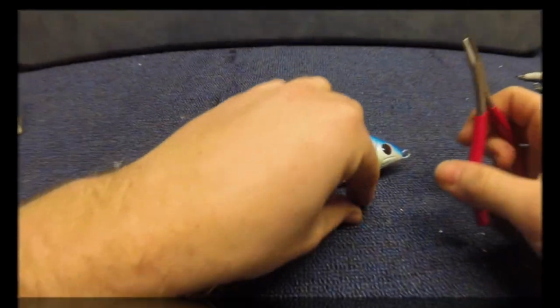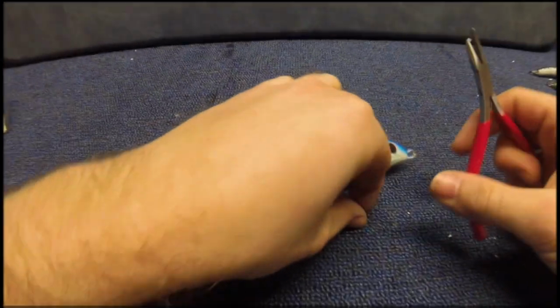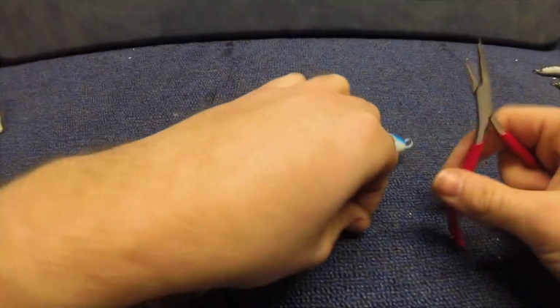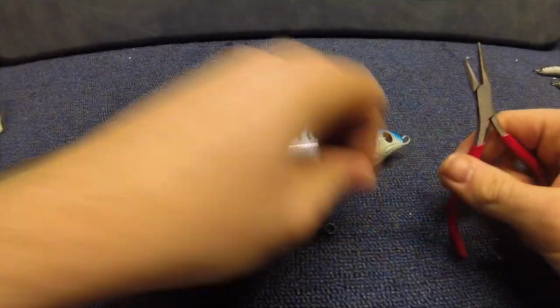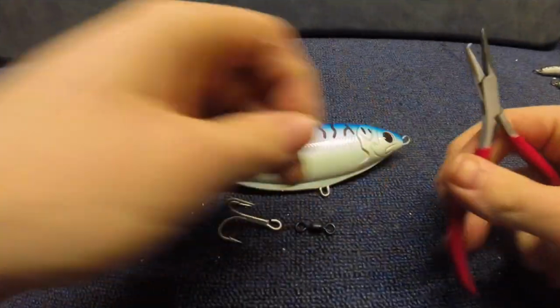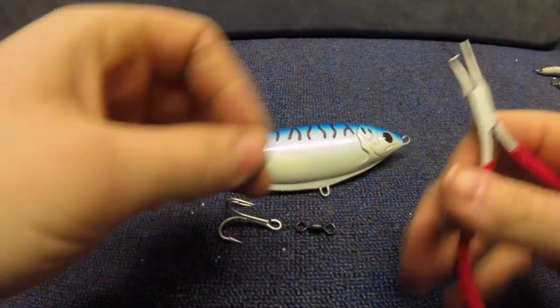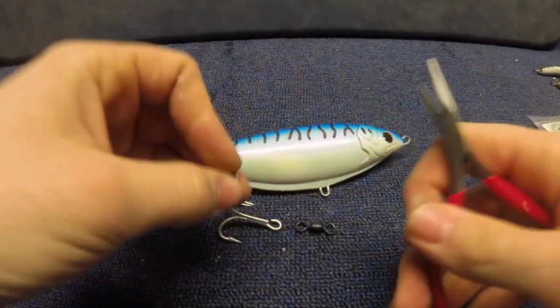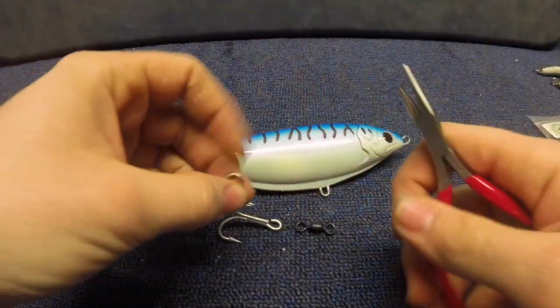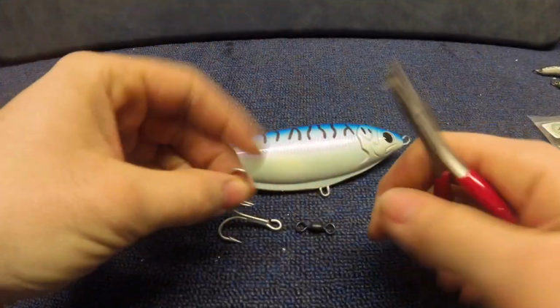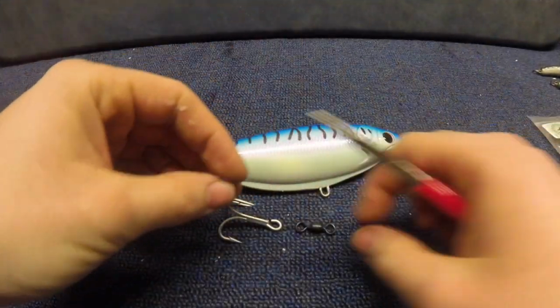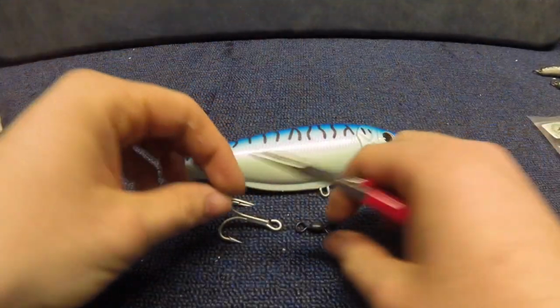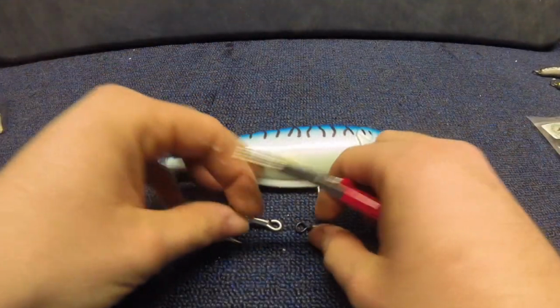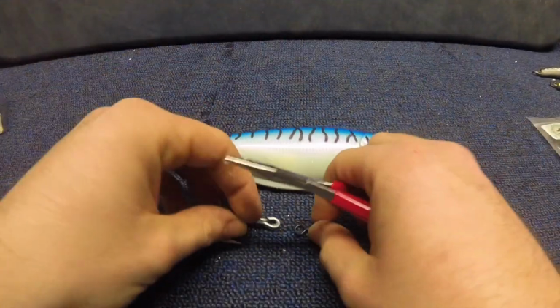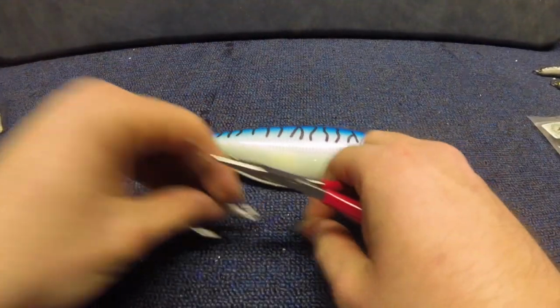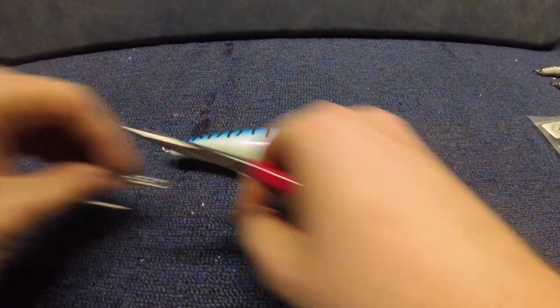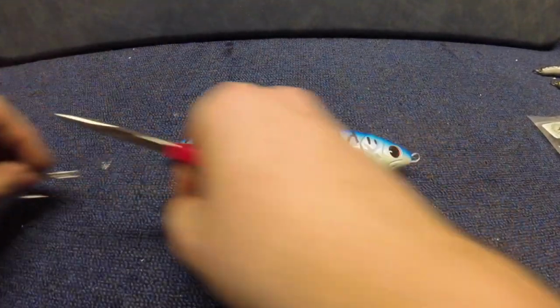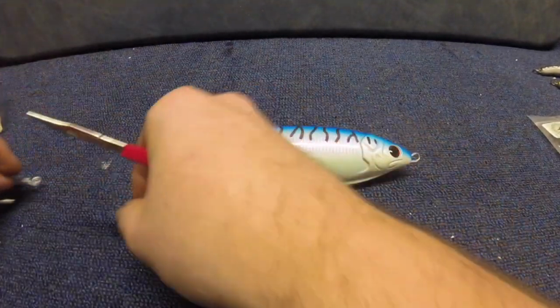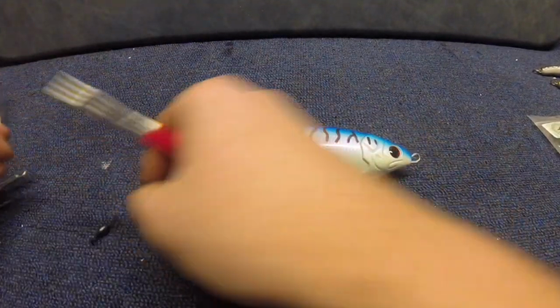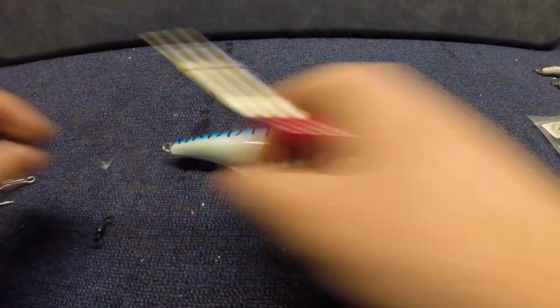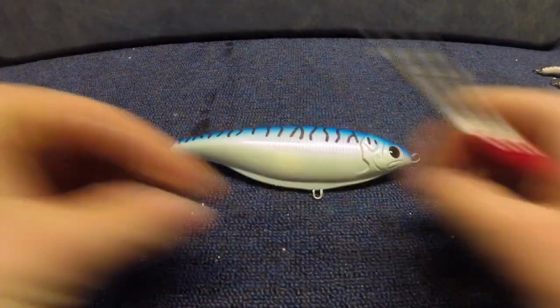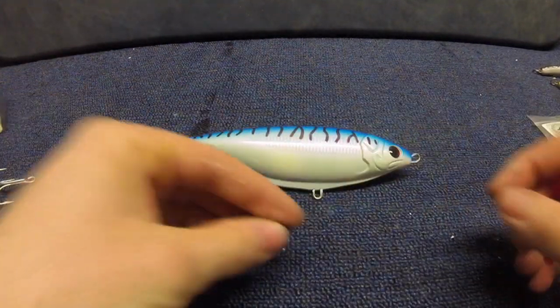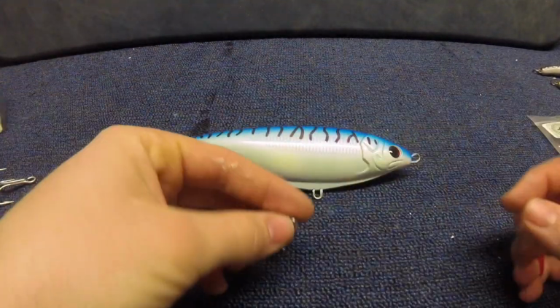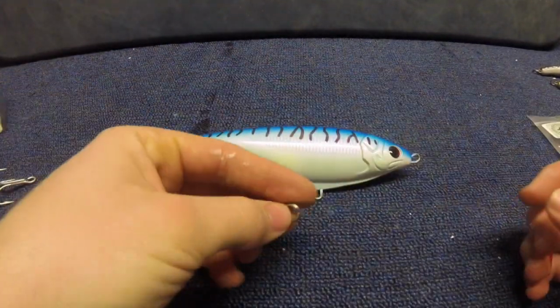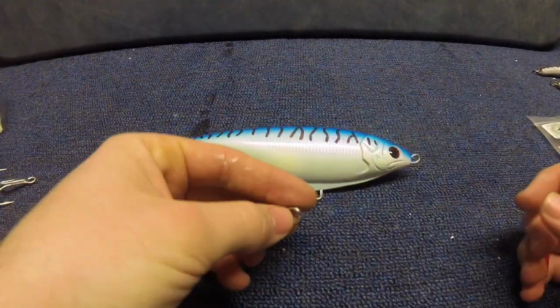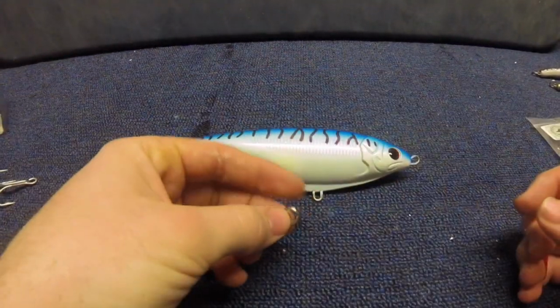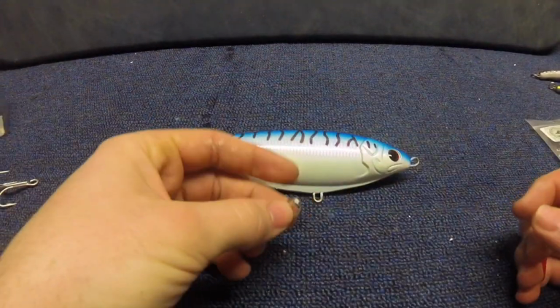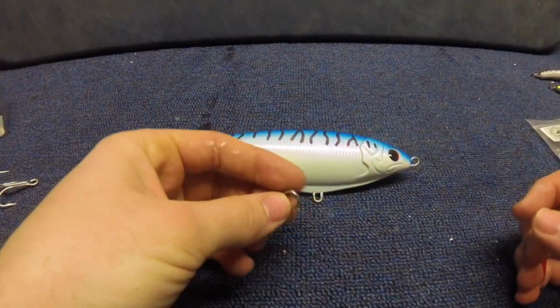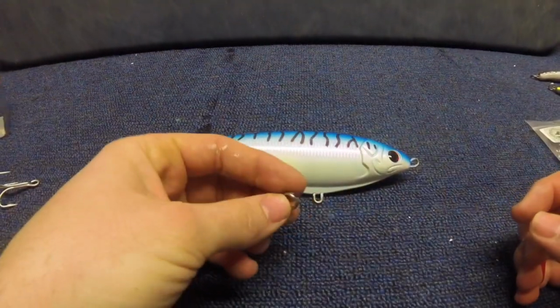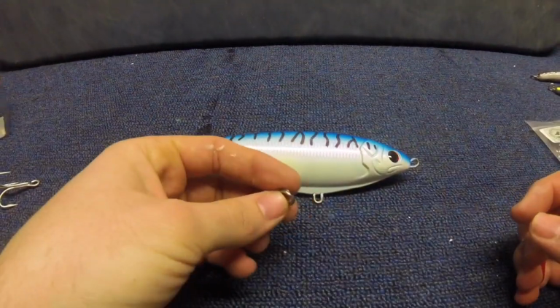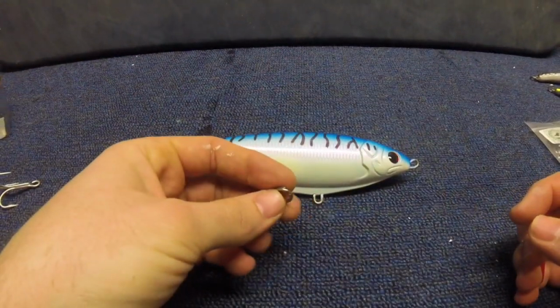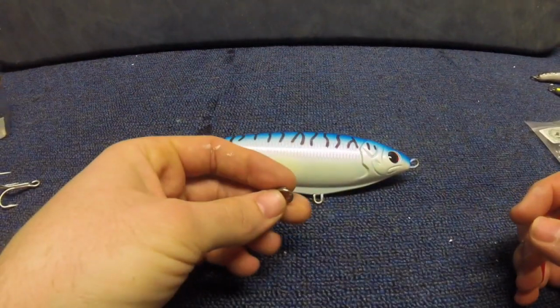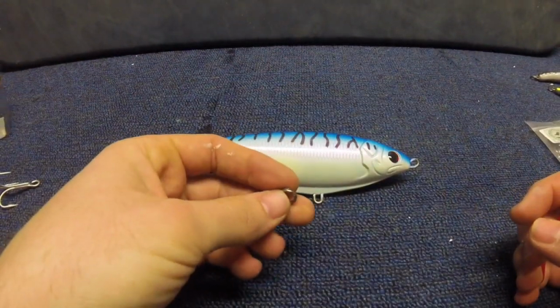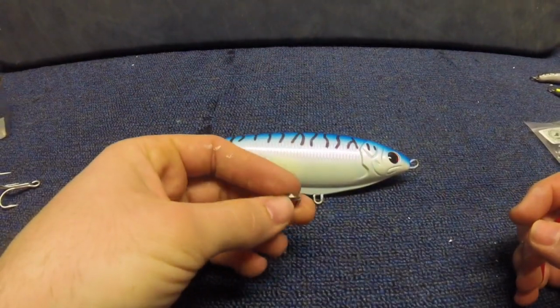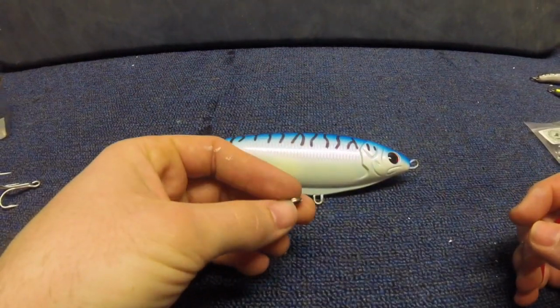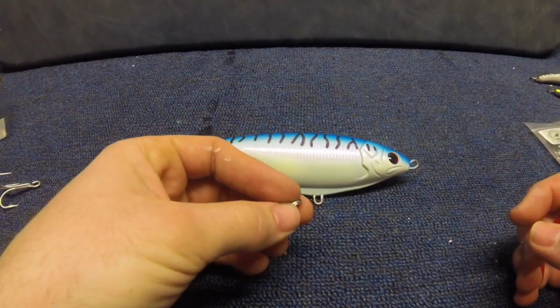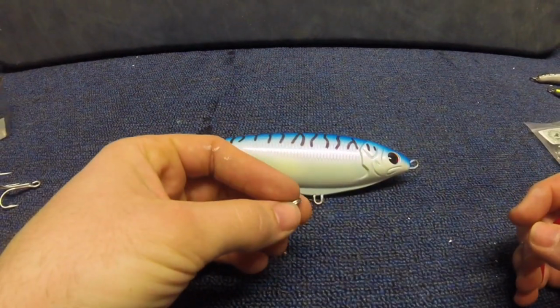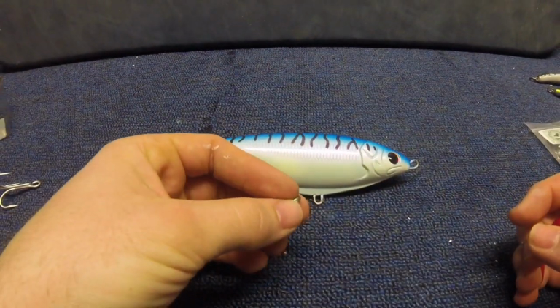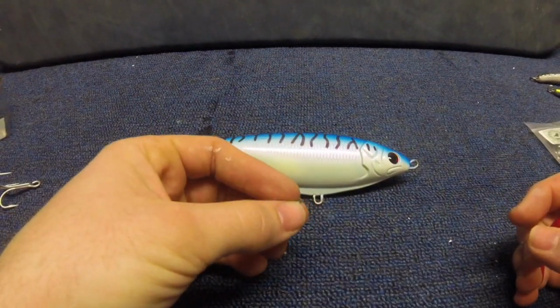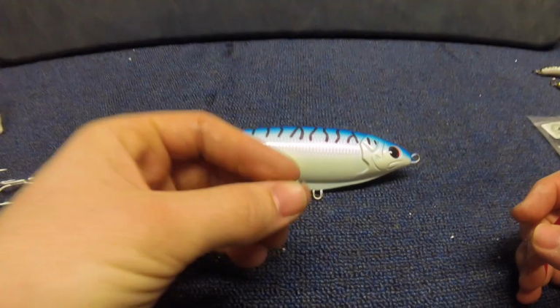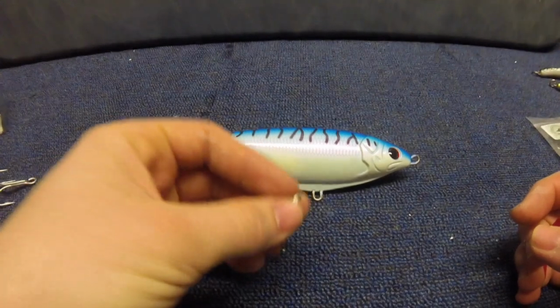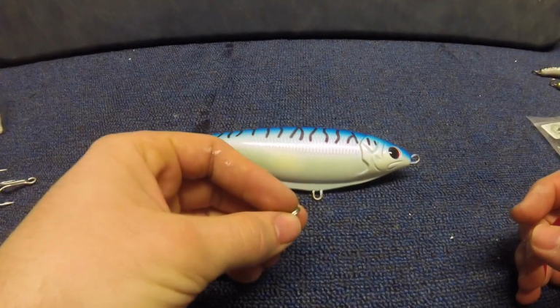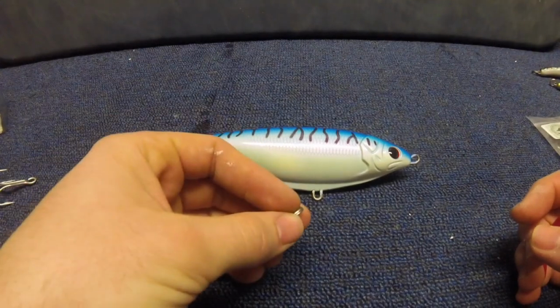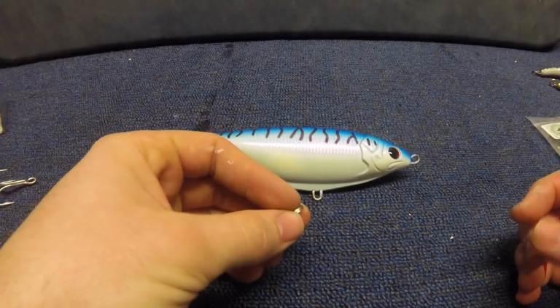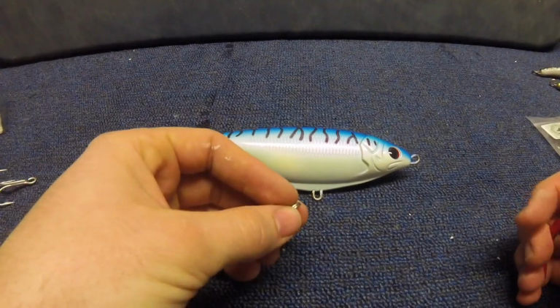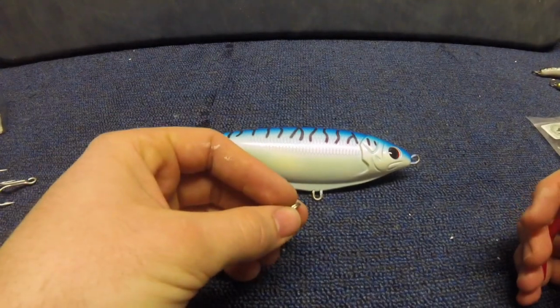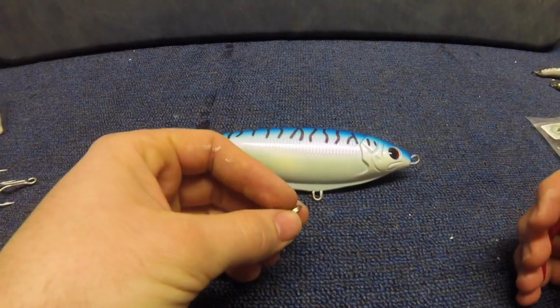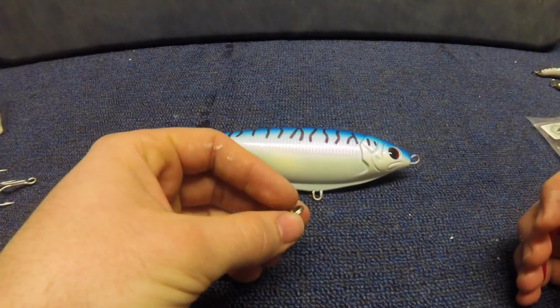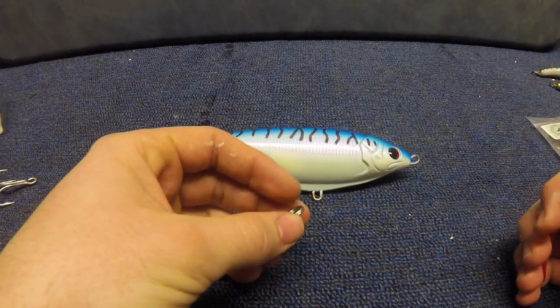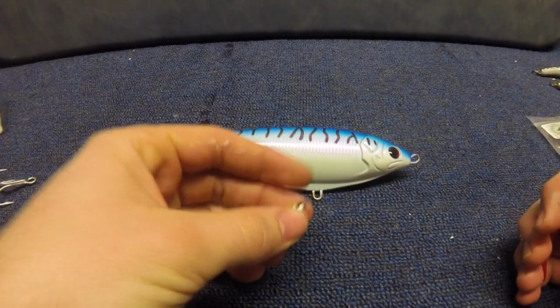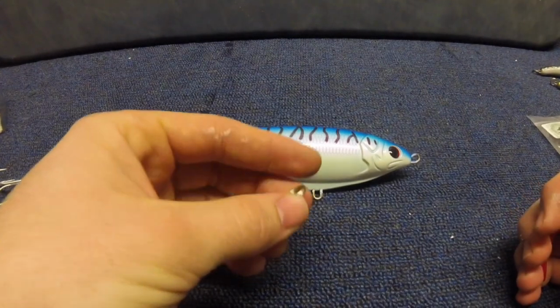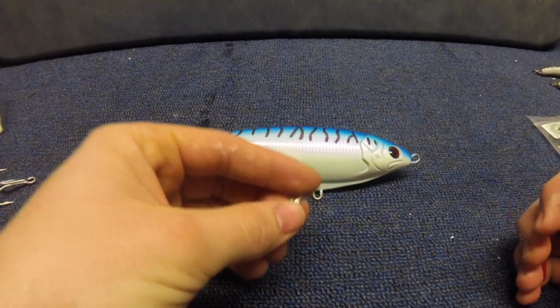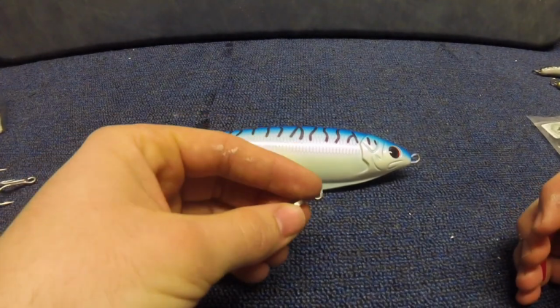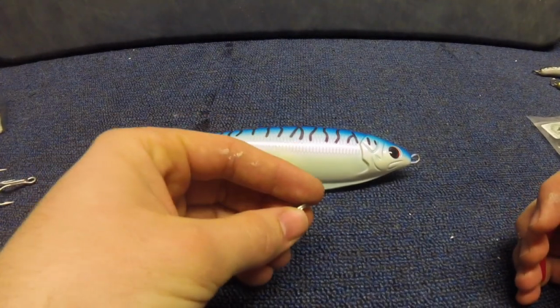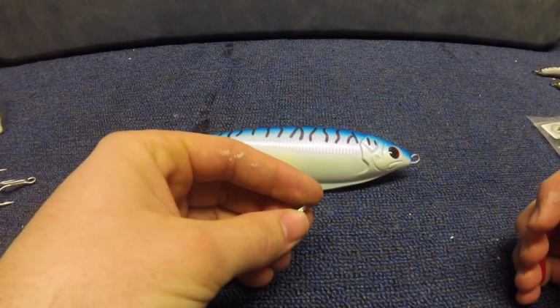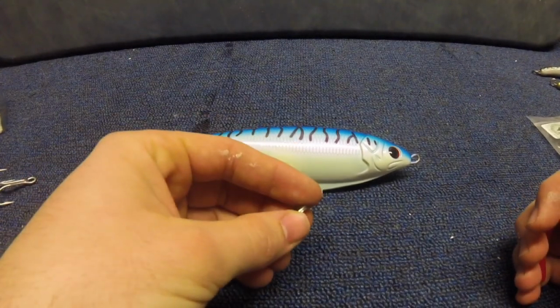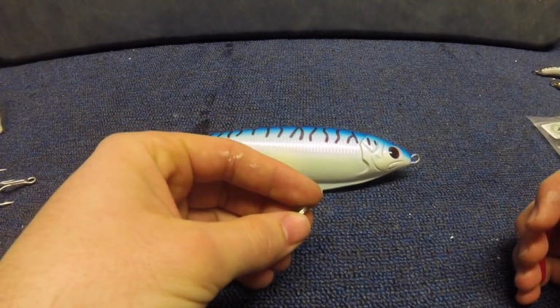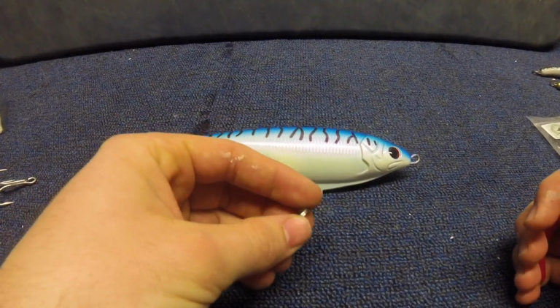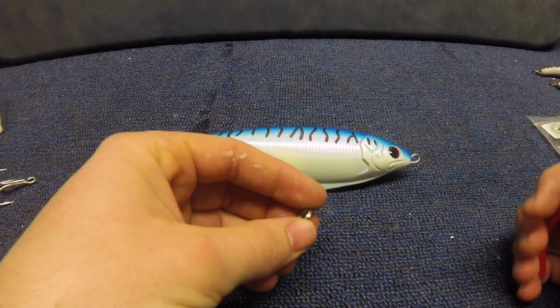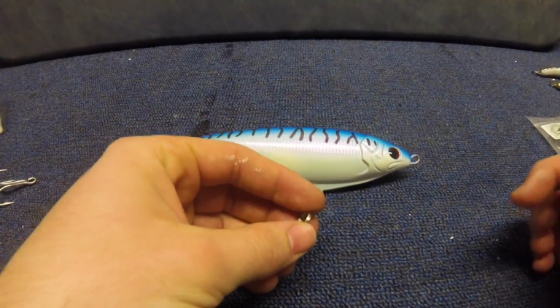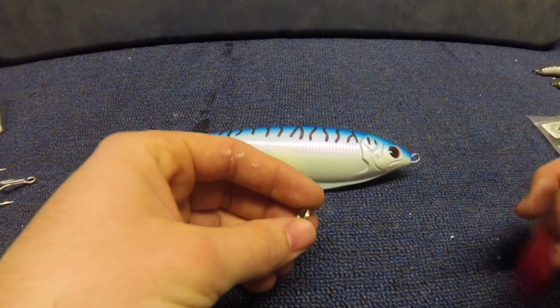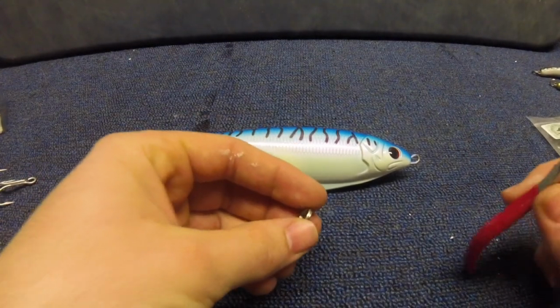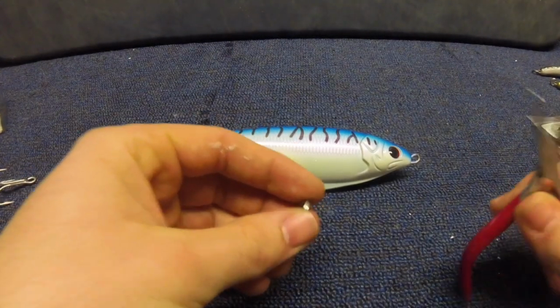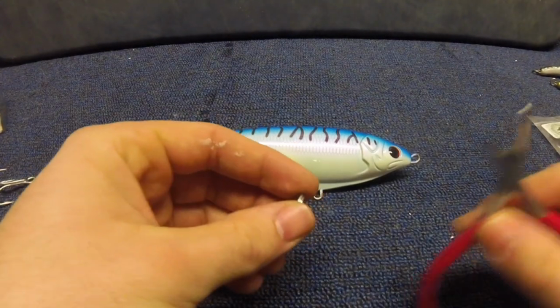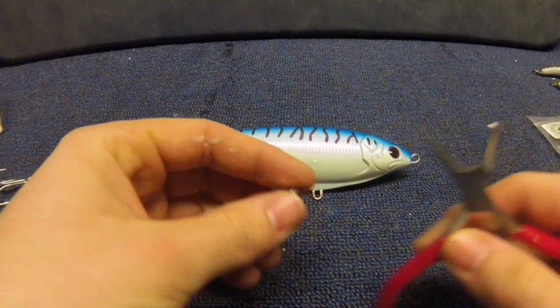First thing we're going to do is attach our 6x split ring to that waist or center part of the lure.